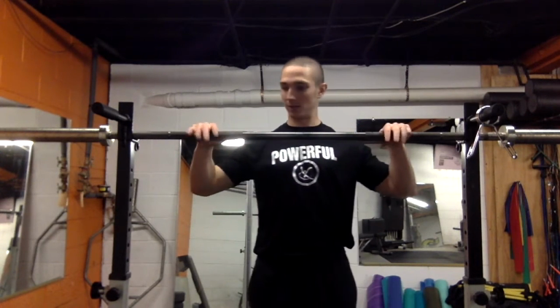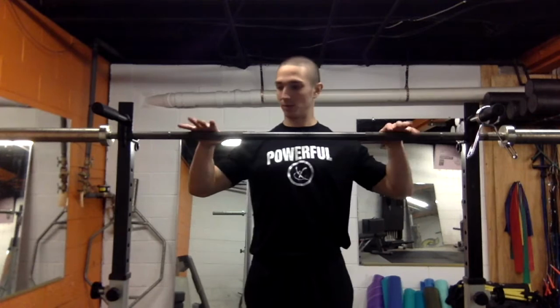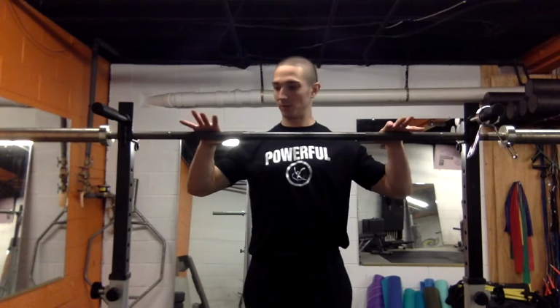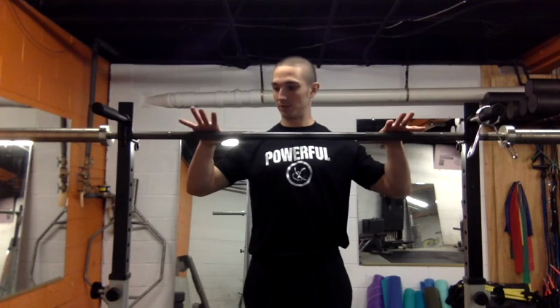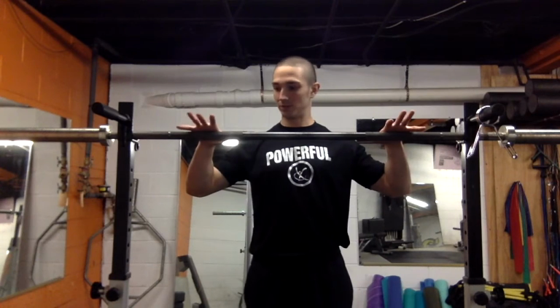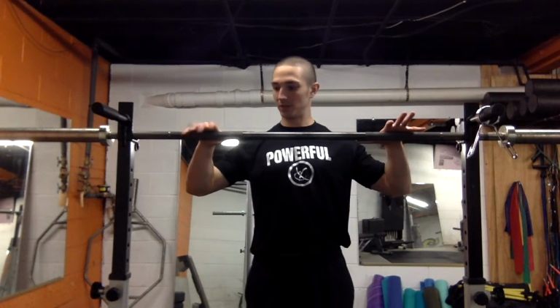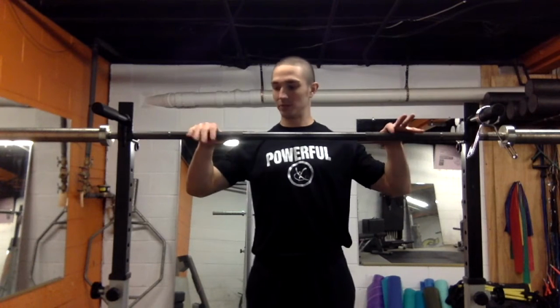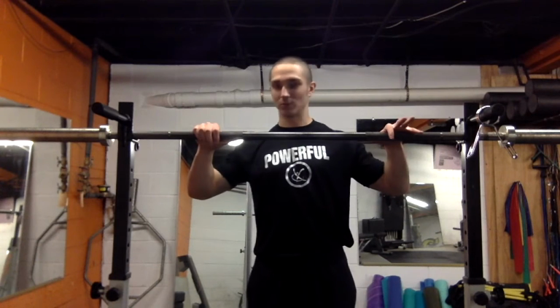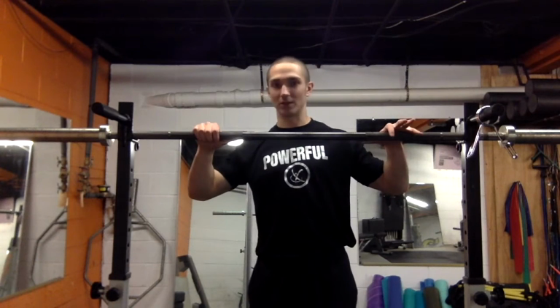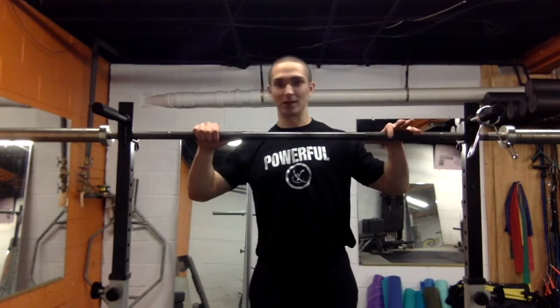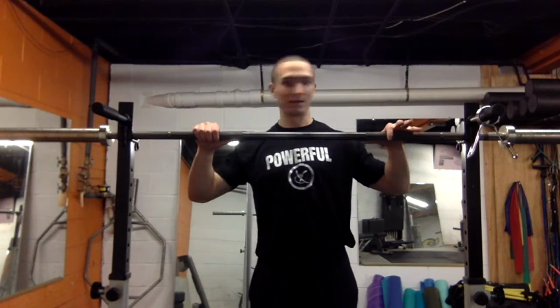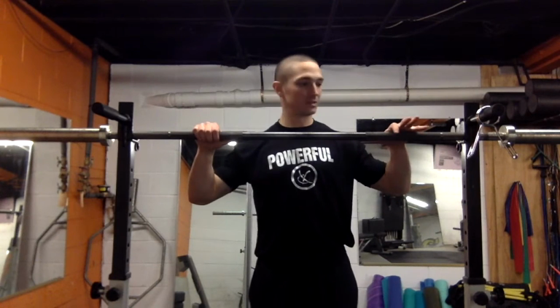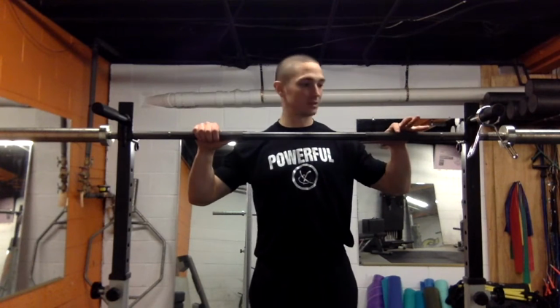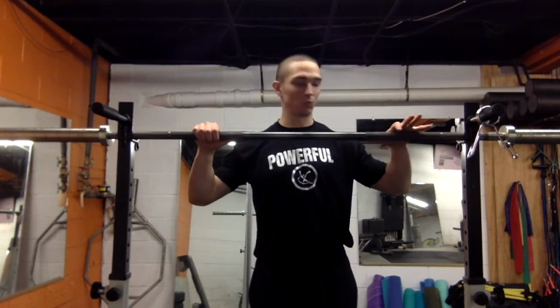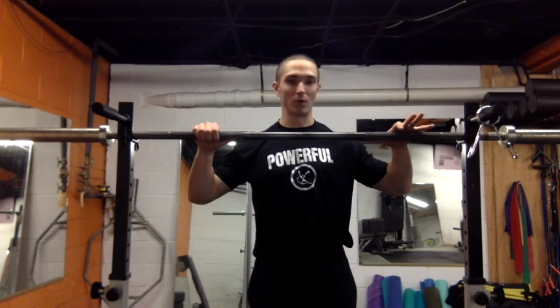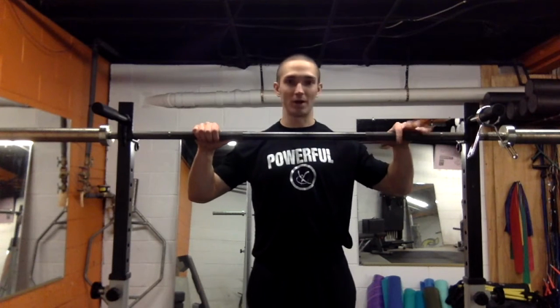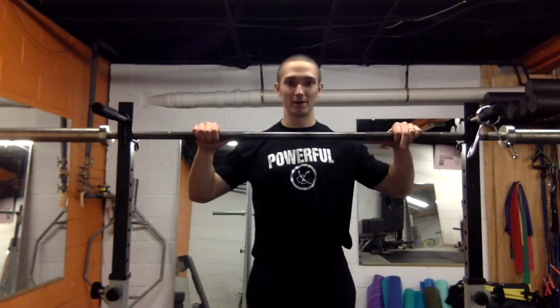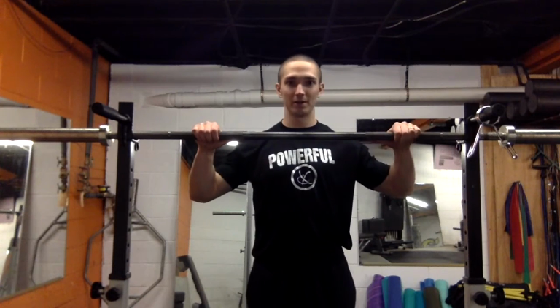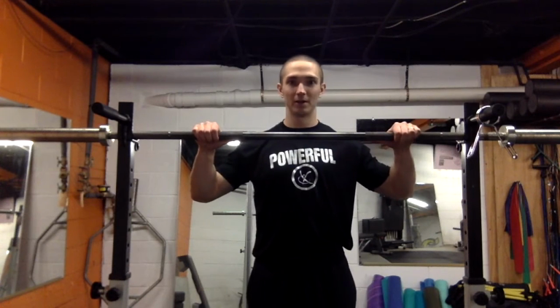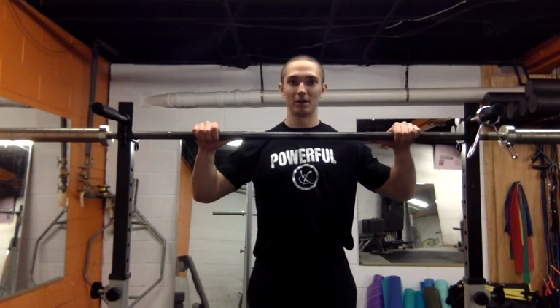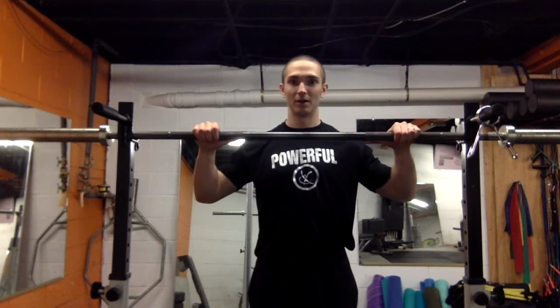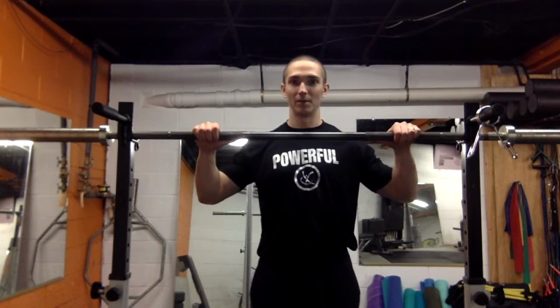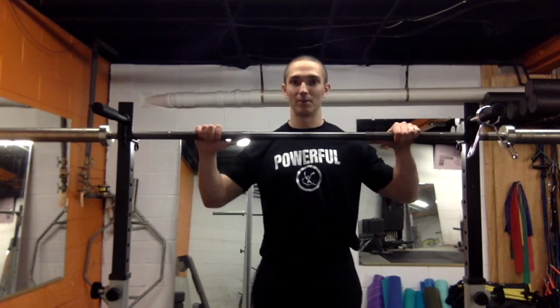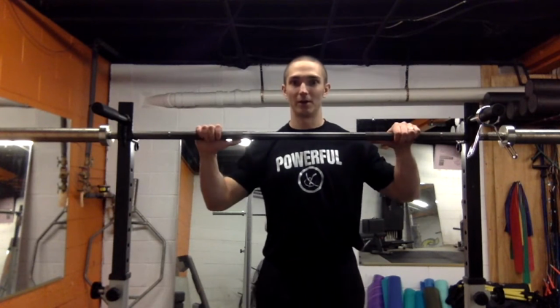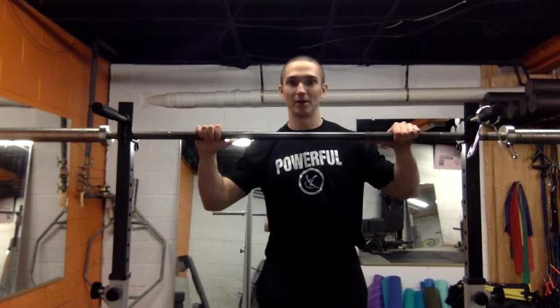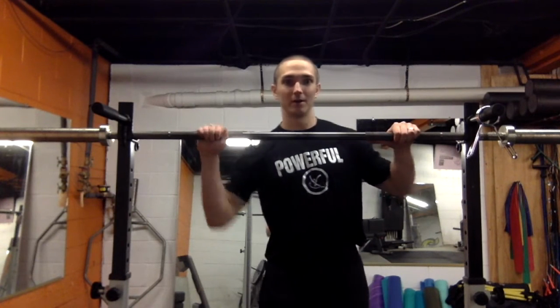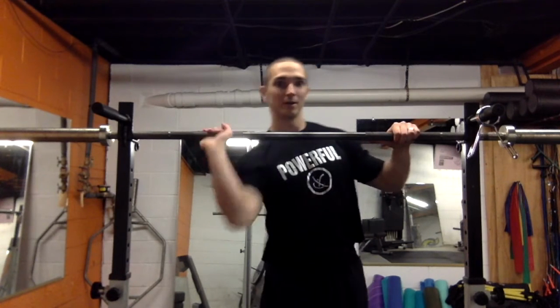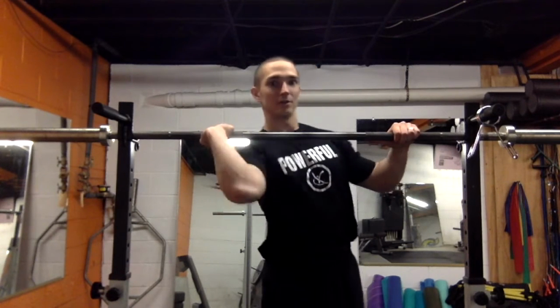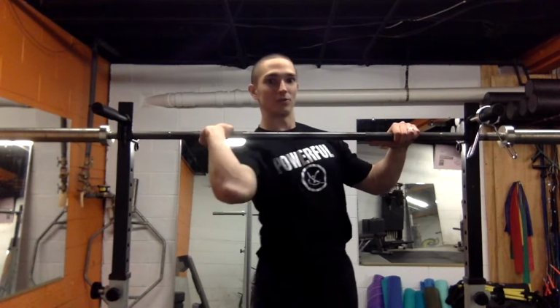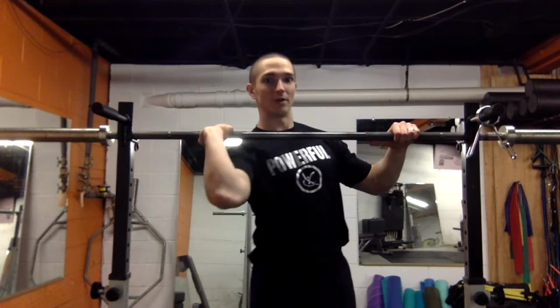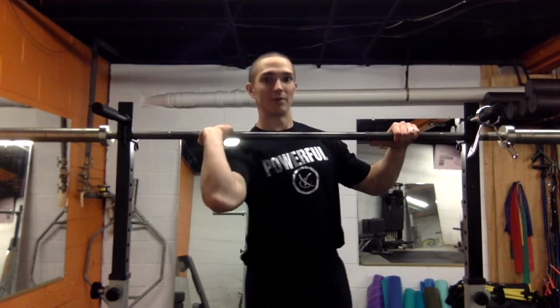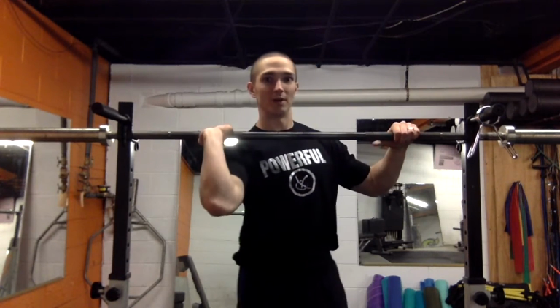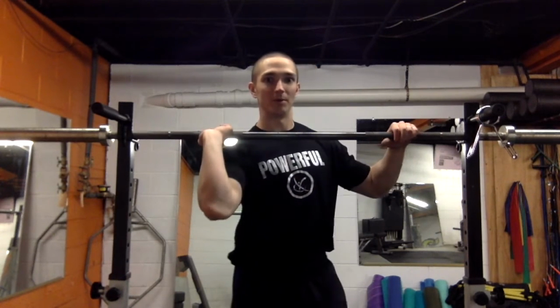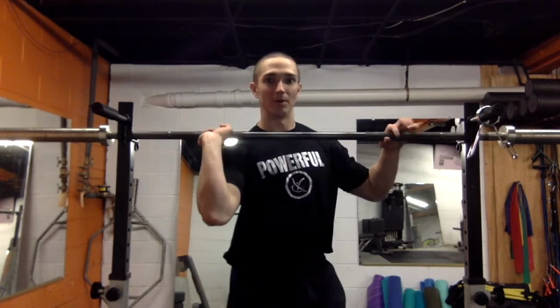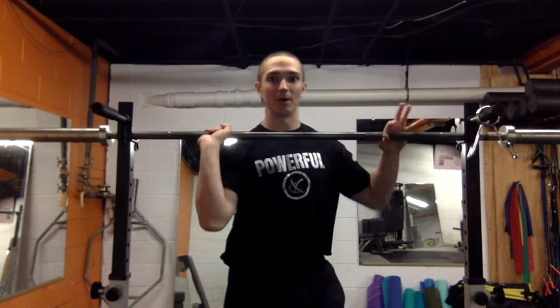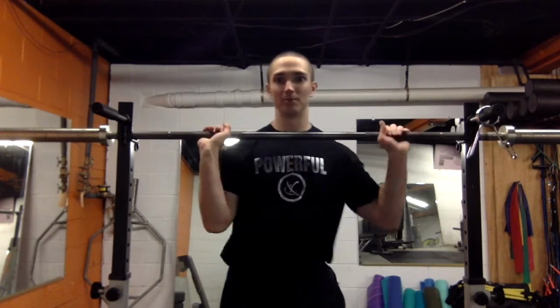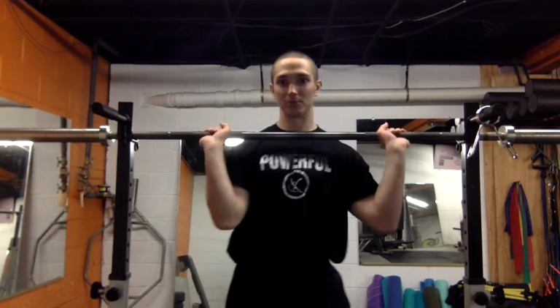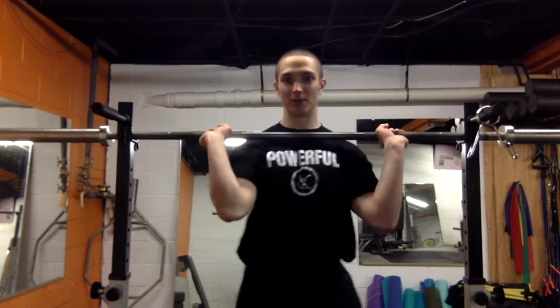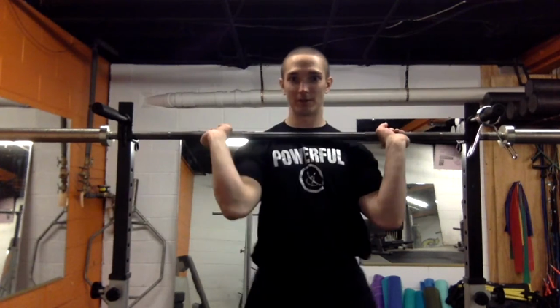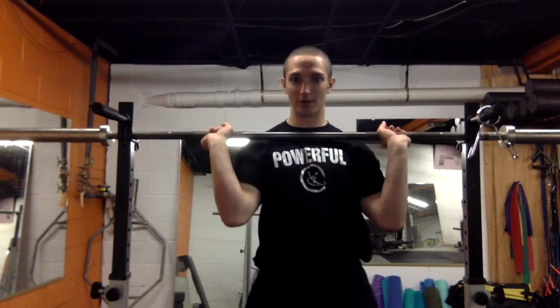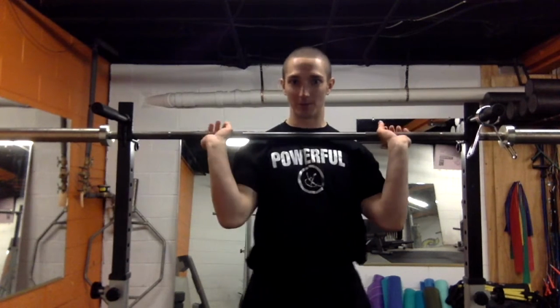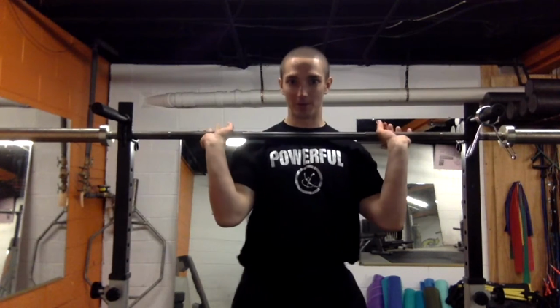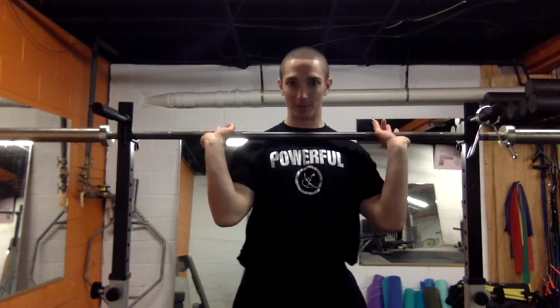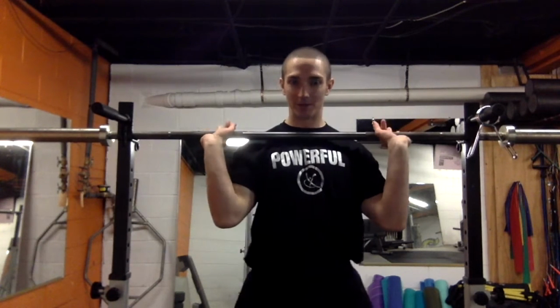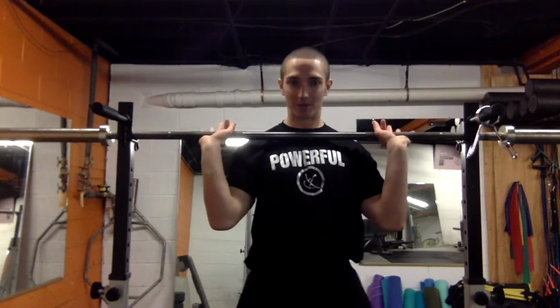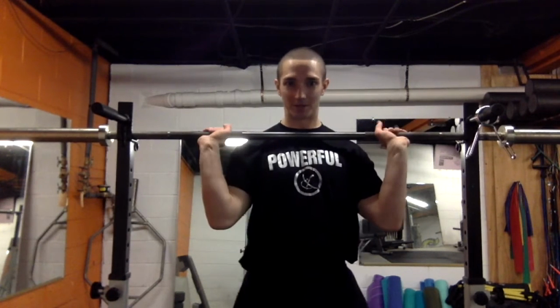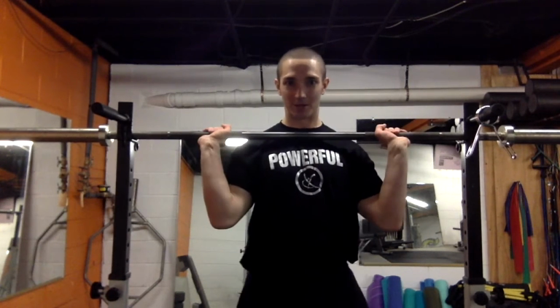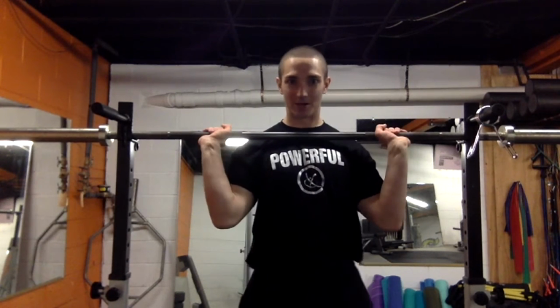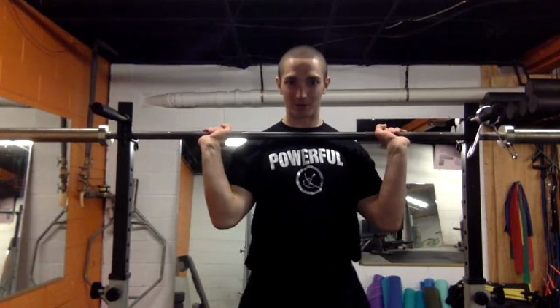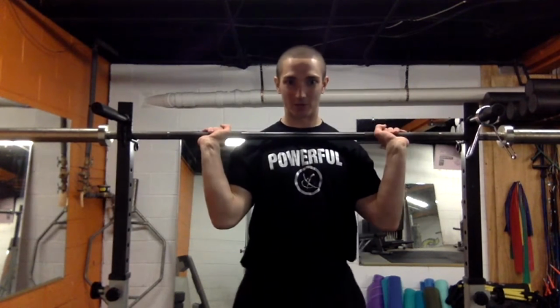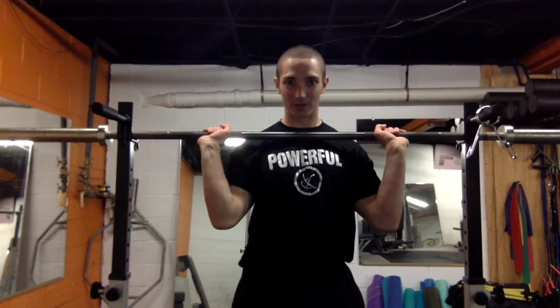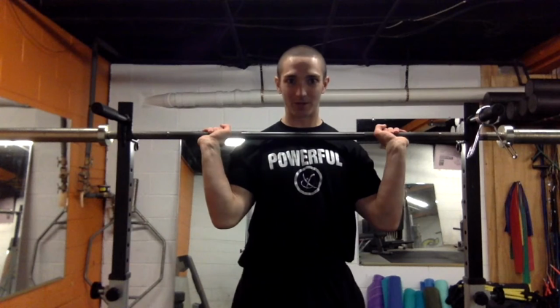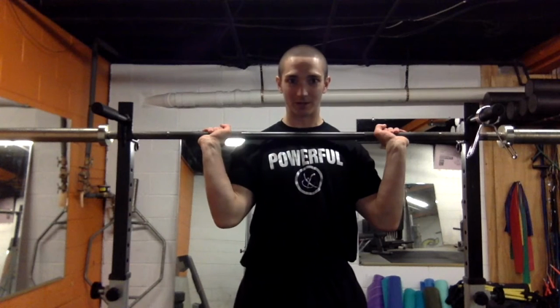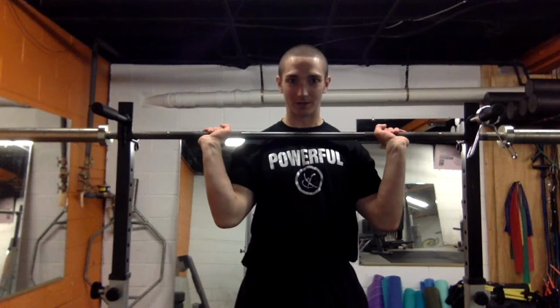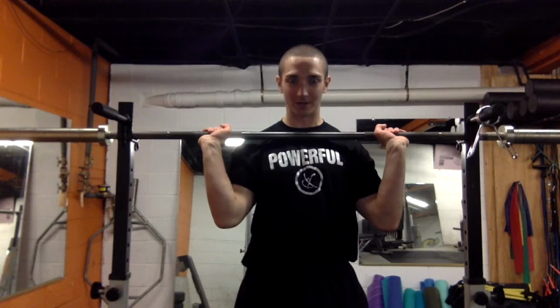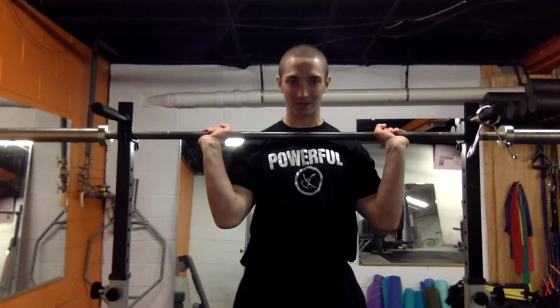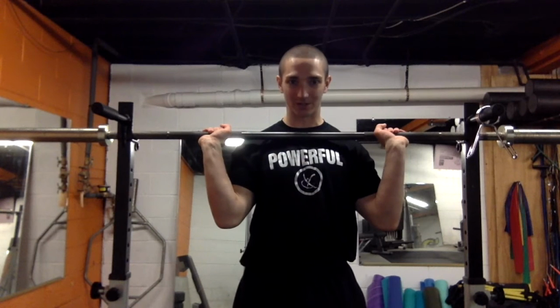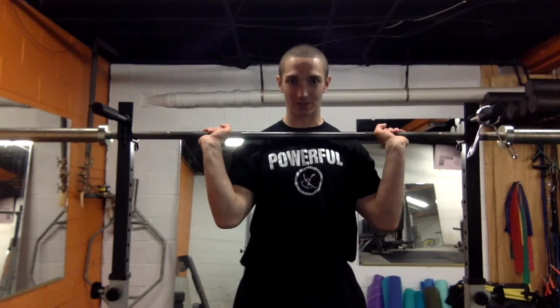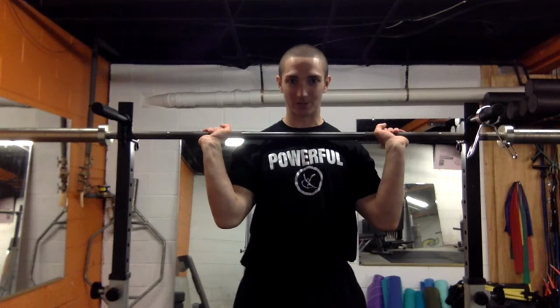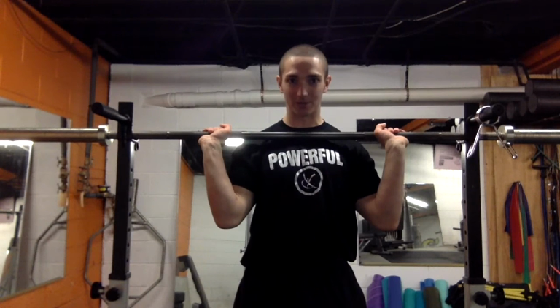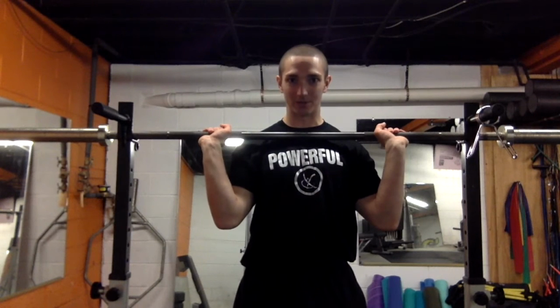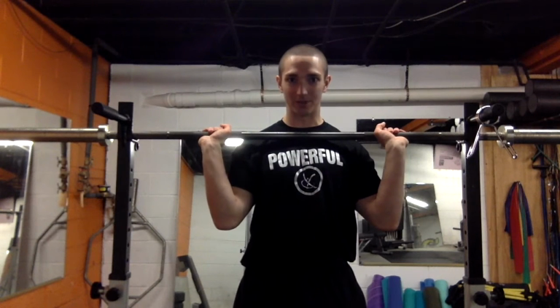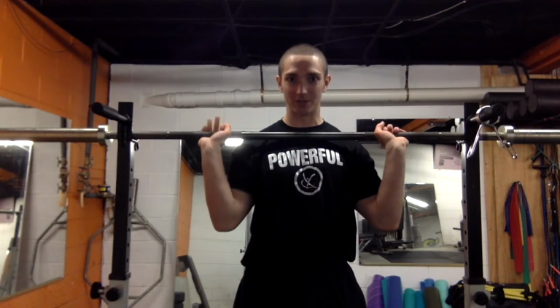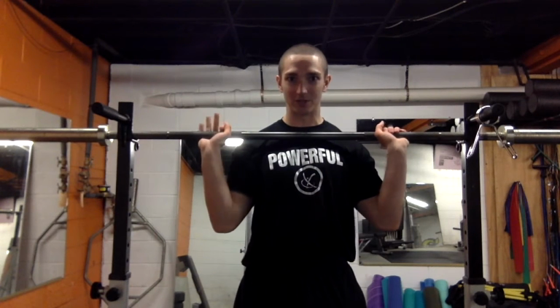The way we do that is to get nice and wide on the bar, then drive the elbows up — creating a little external rotation in the shoulder.